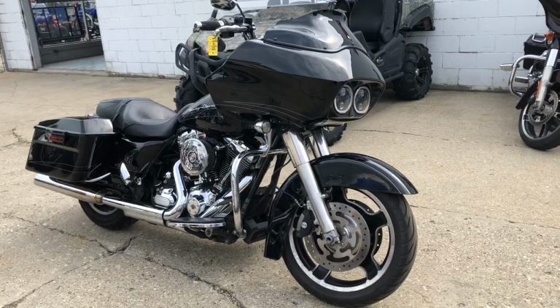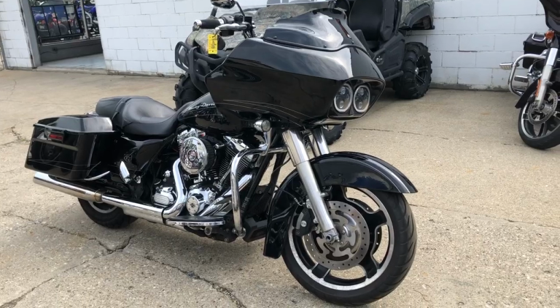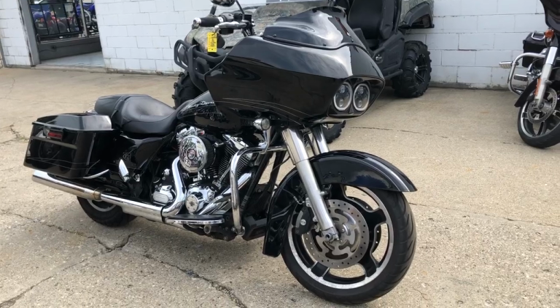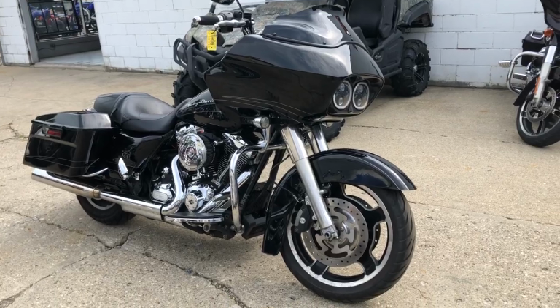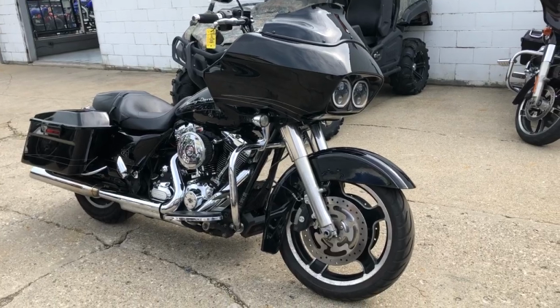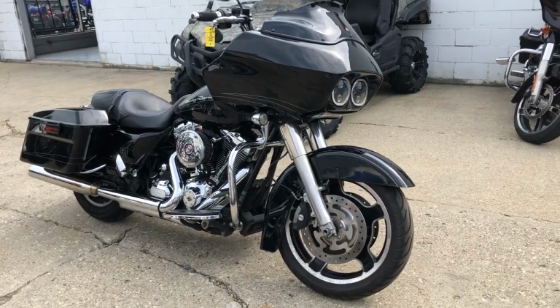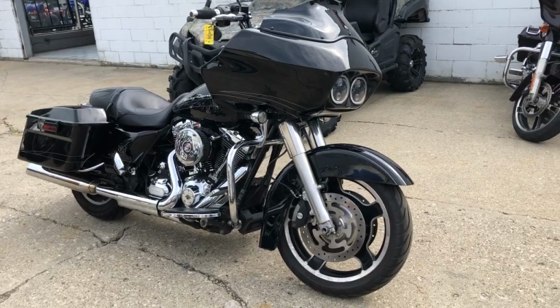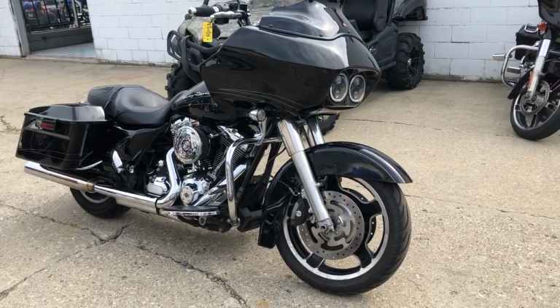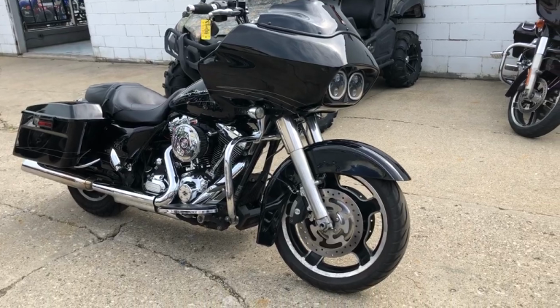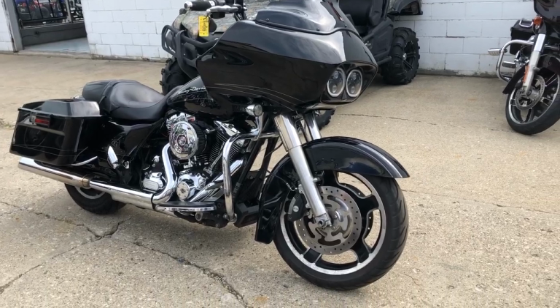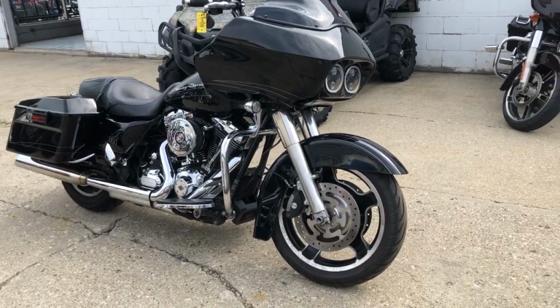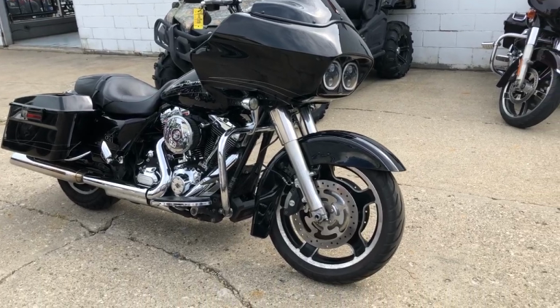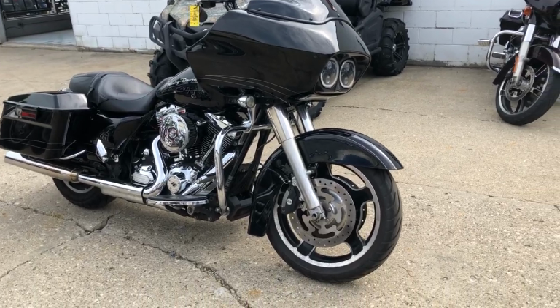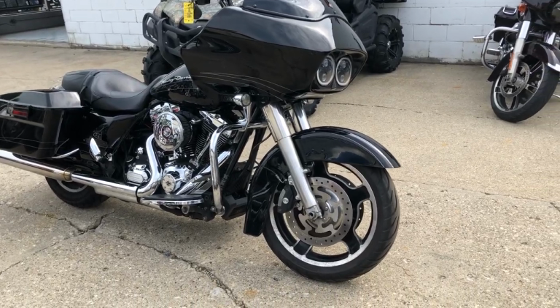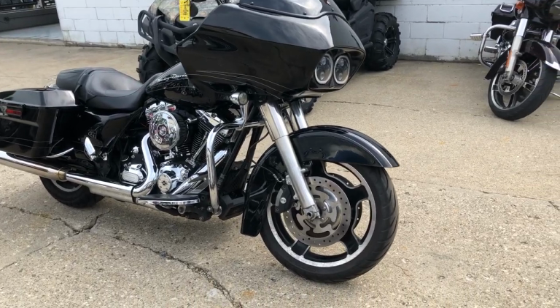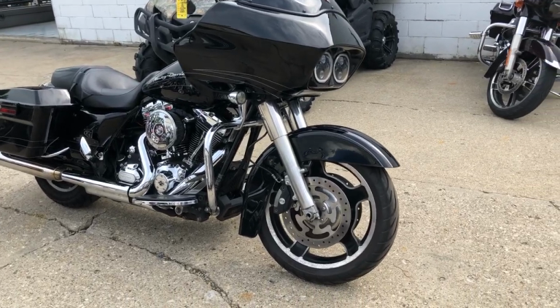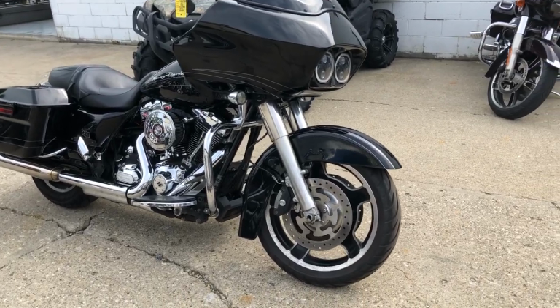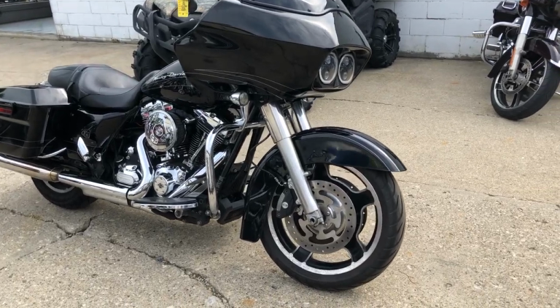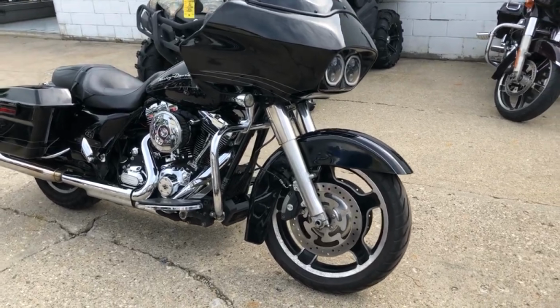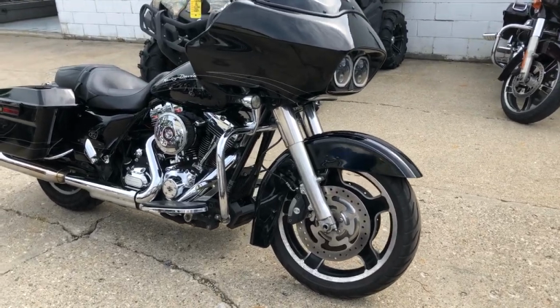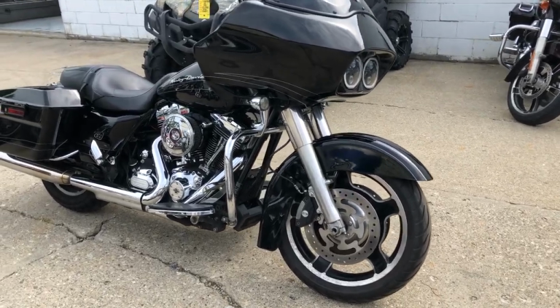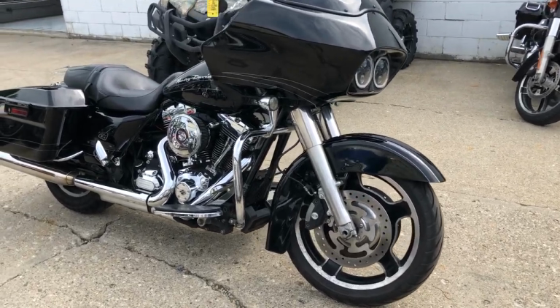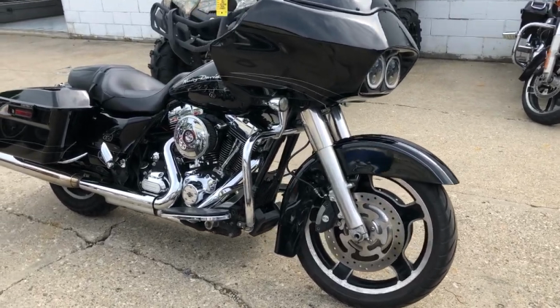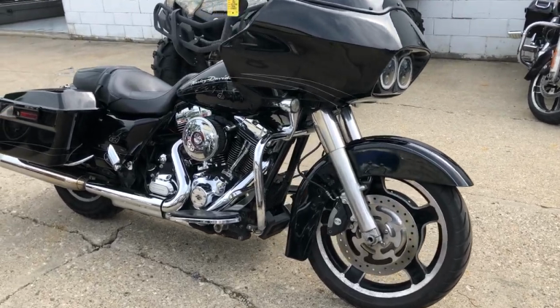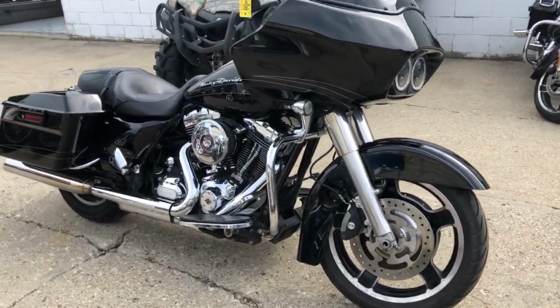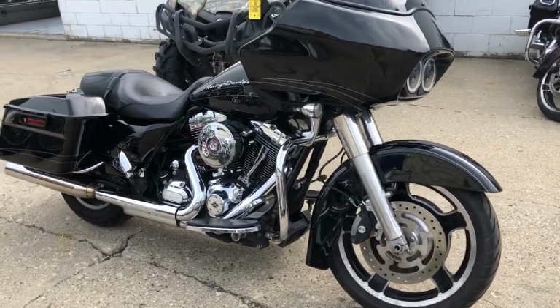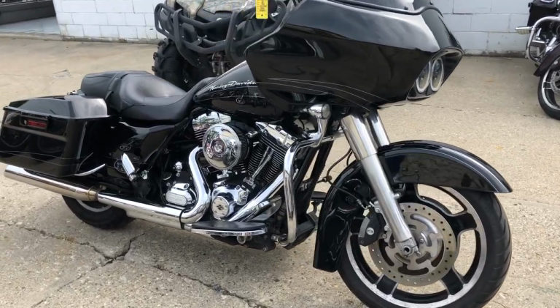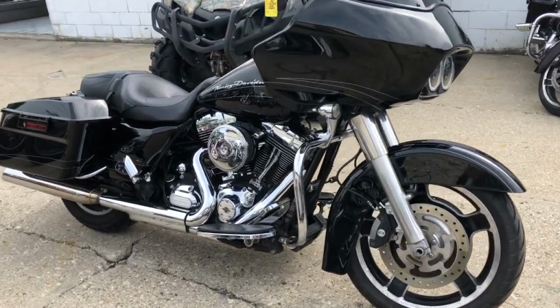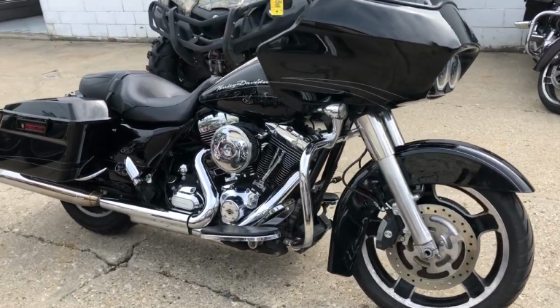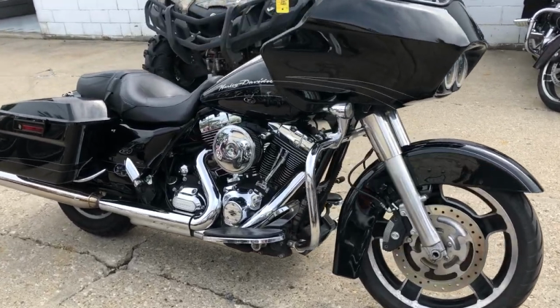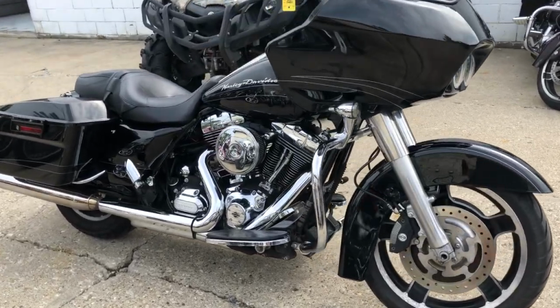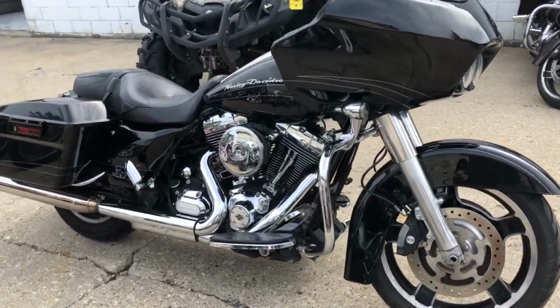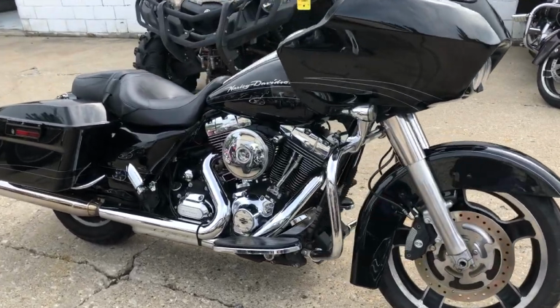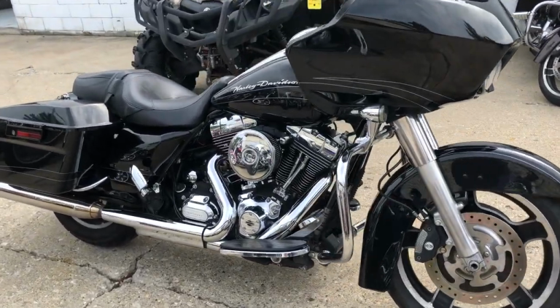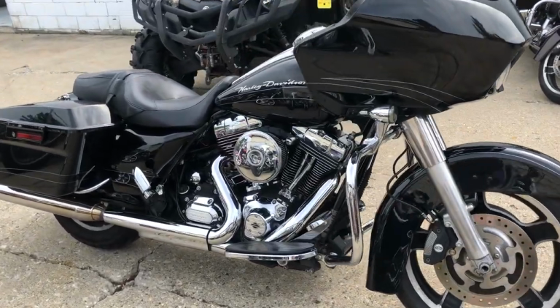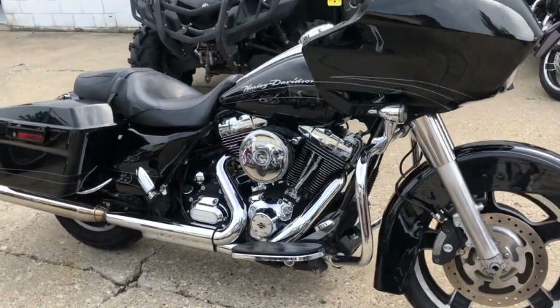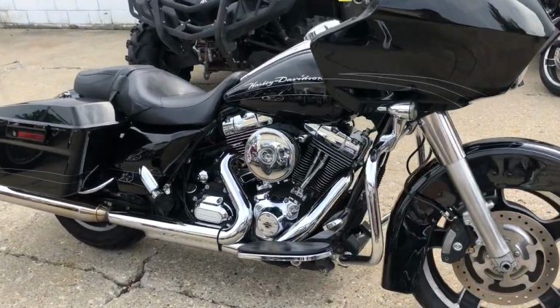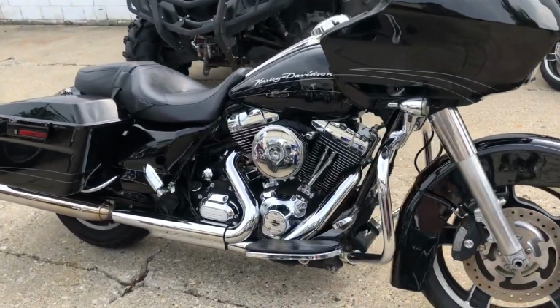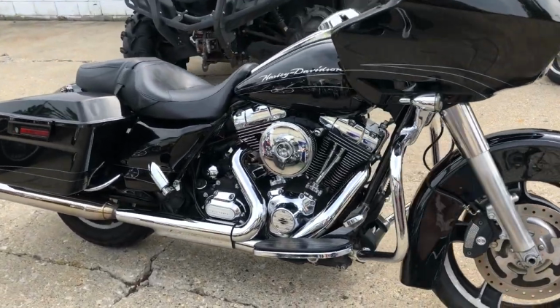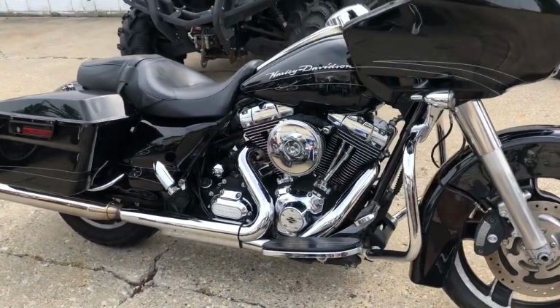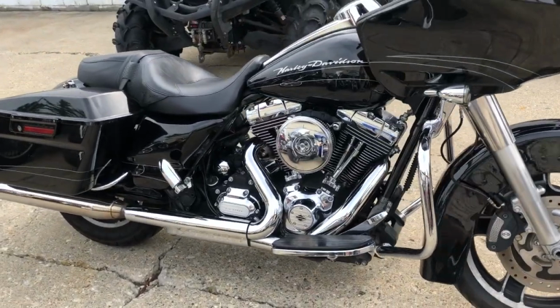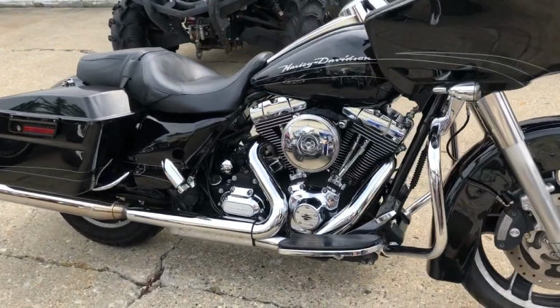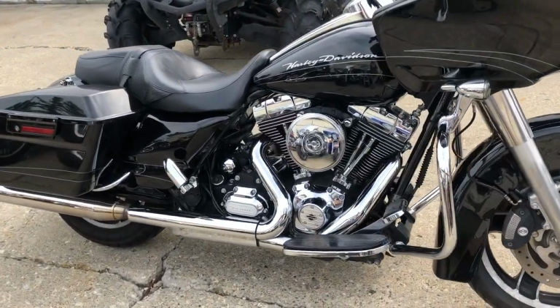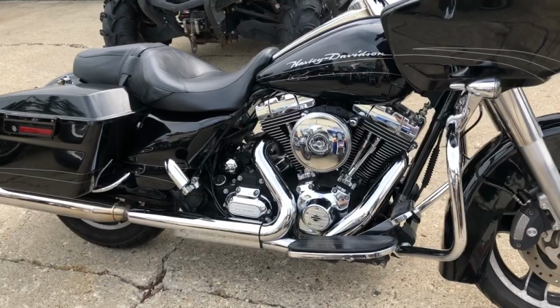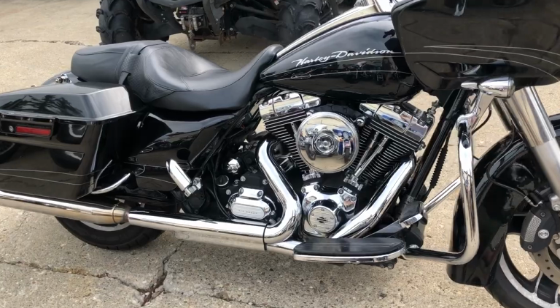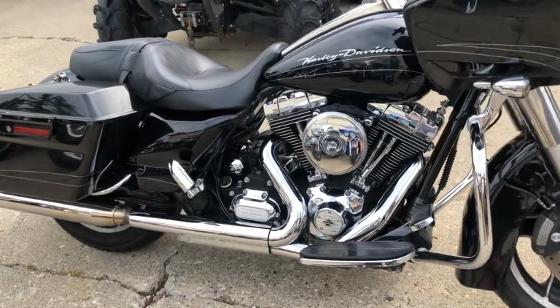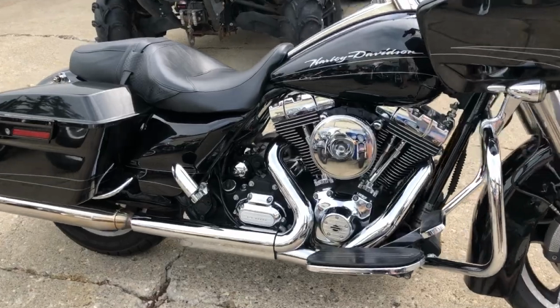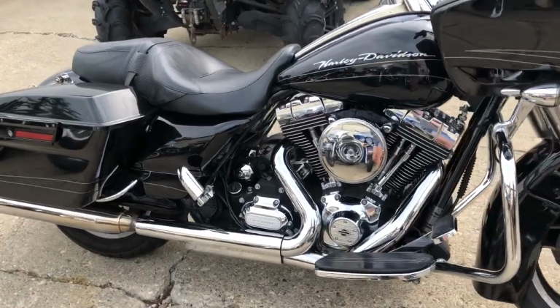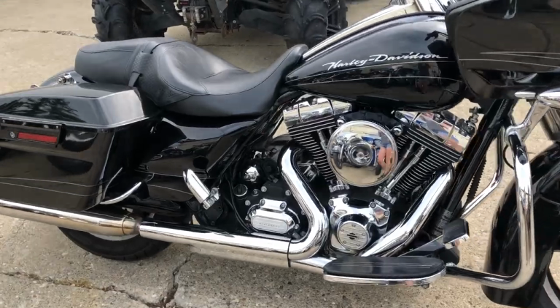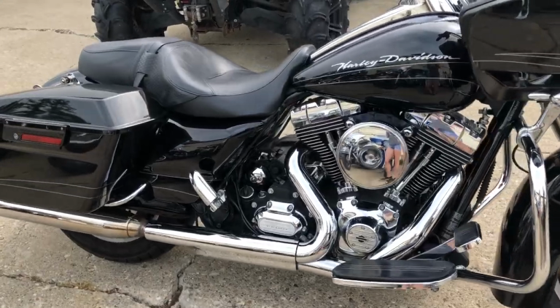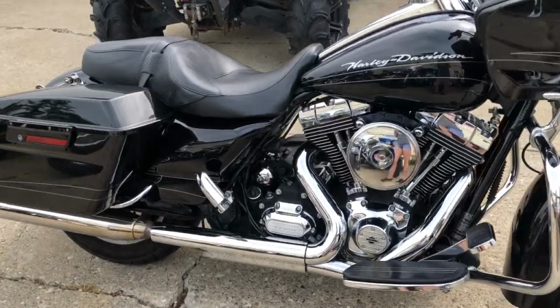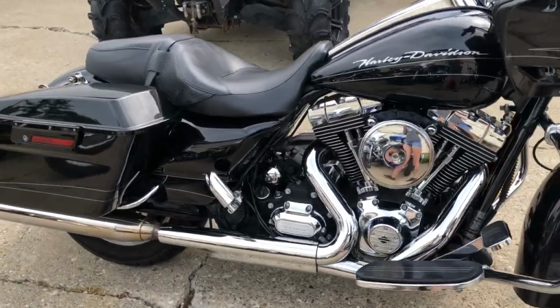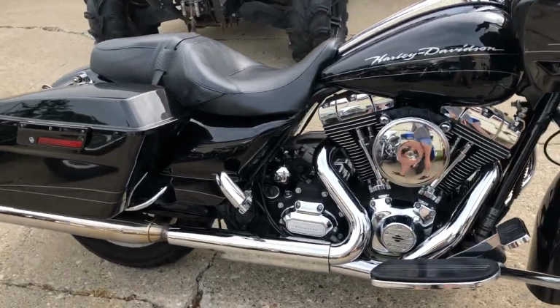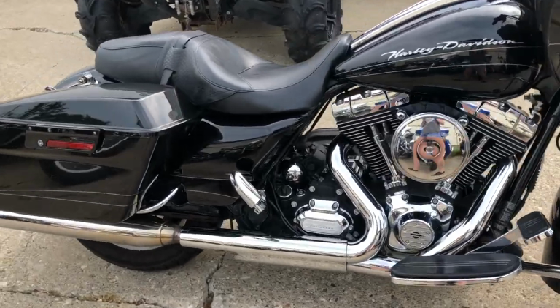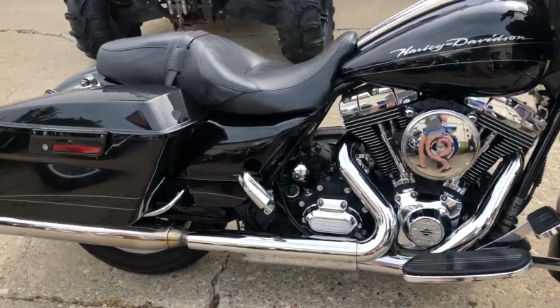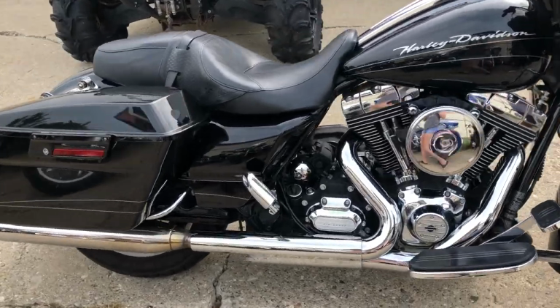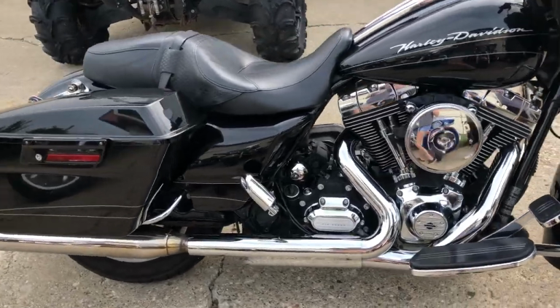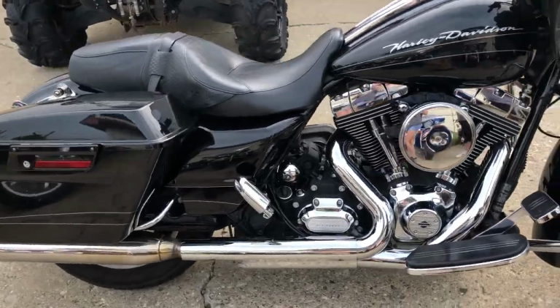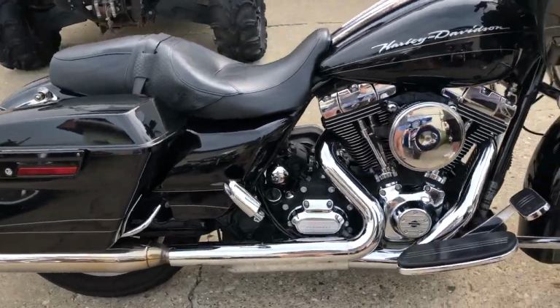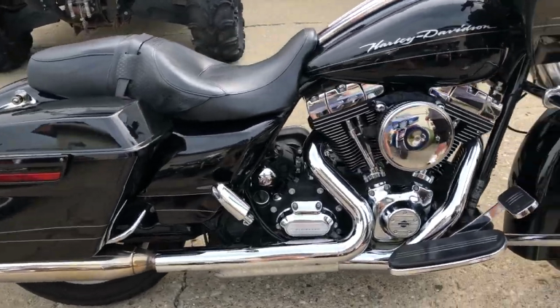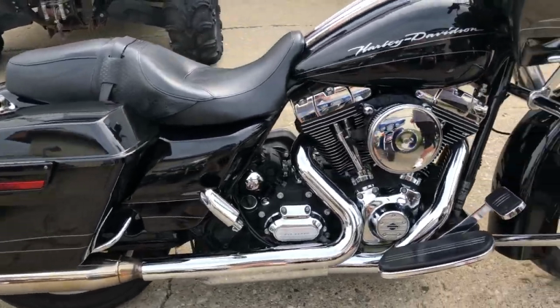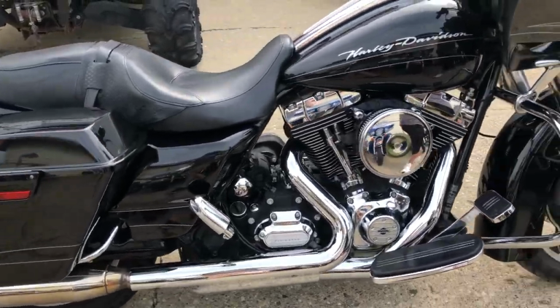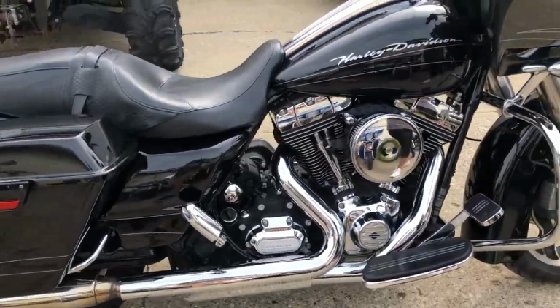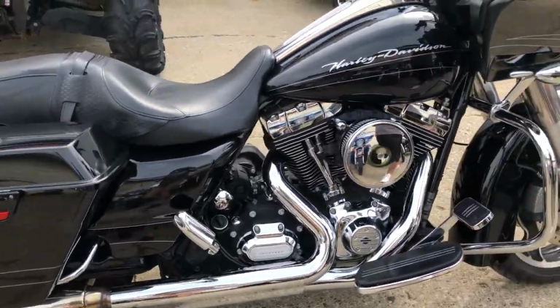Hey guys, ApprovalPowerSports.com here doing some videos on some Harleys we just got in. Just got in a little over 100 used Harleys.